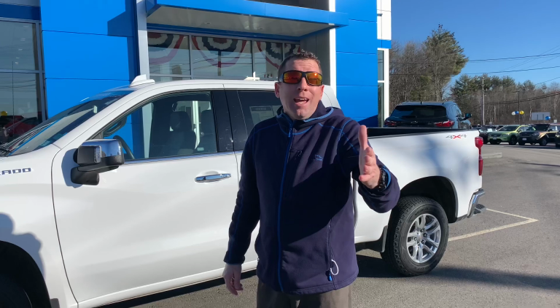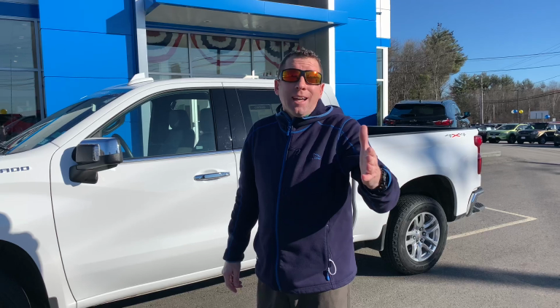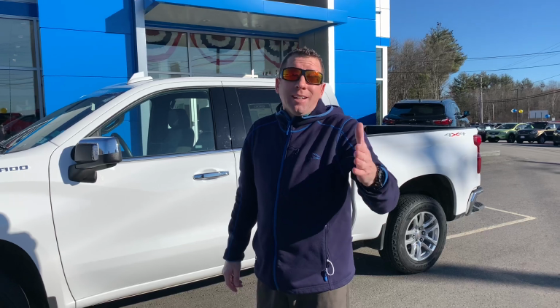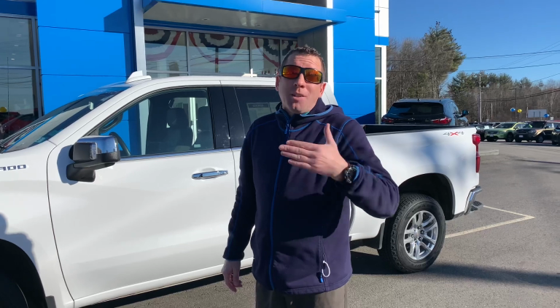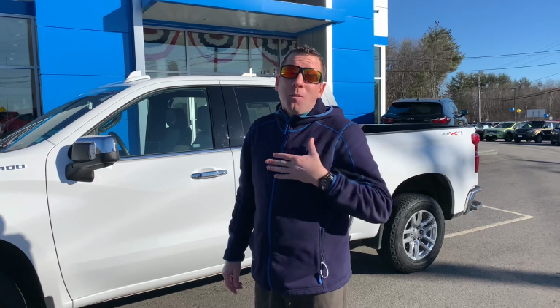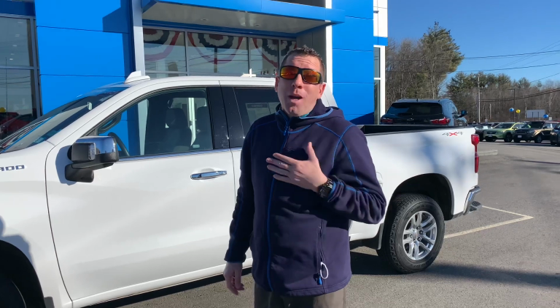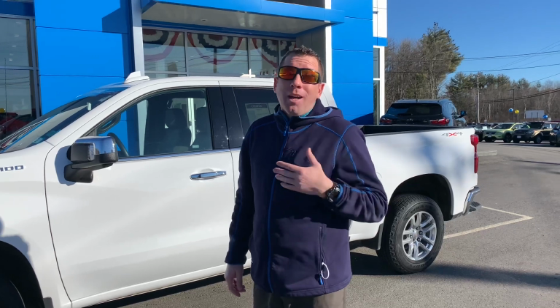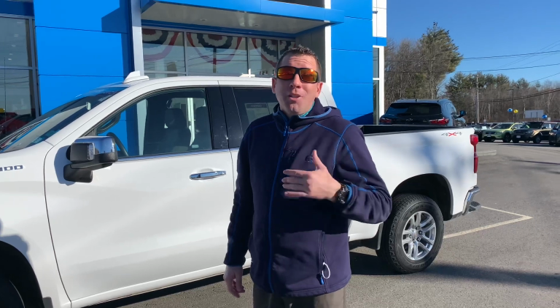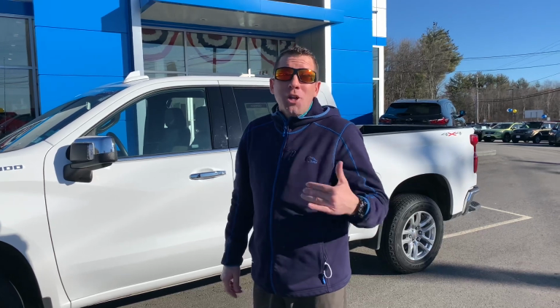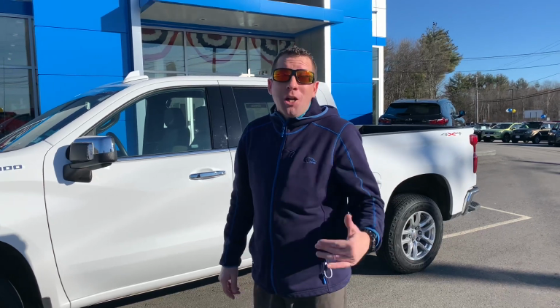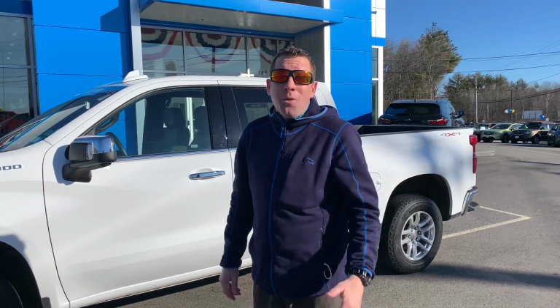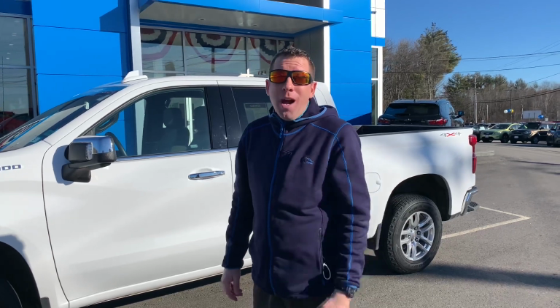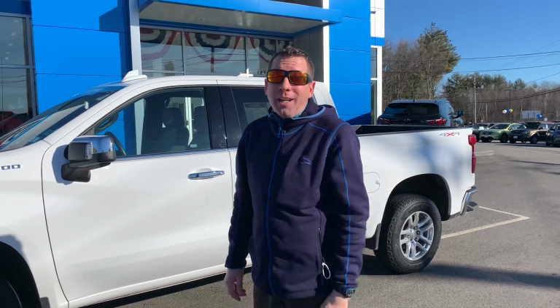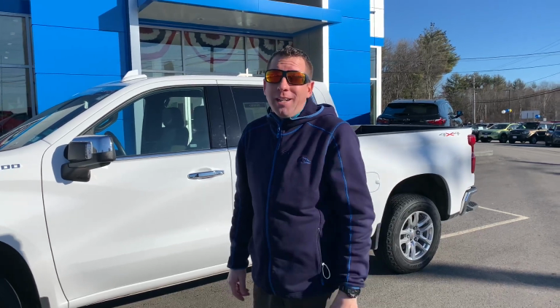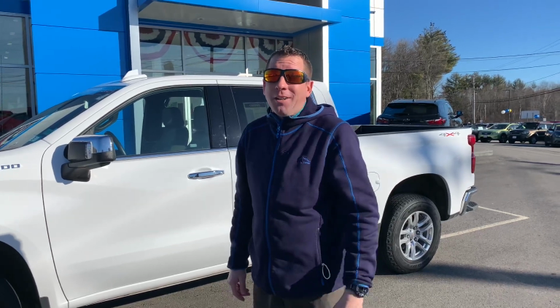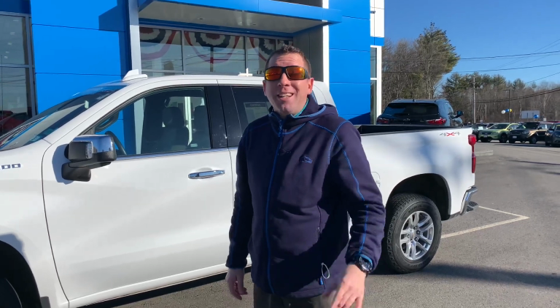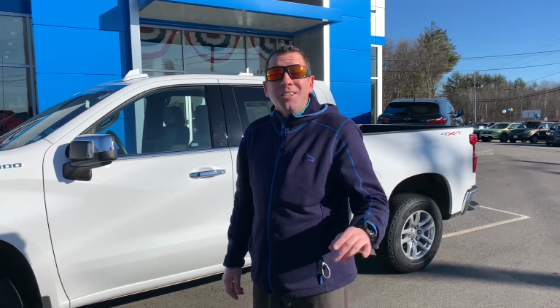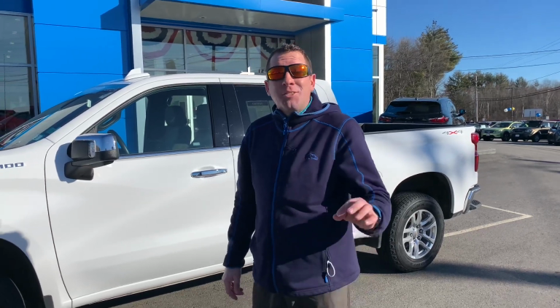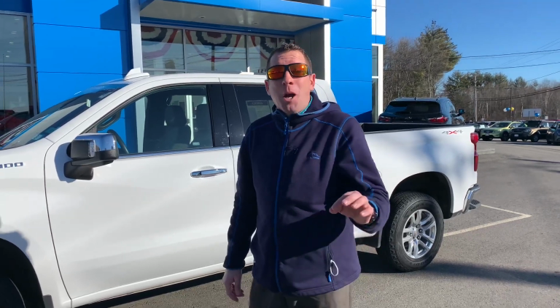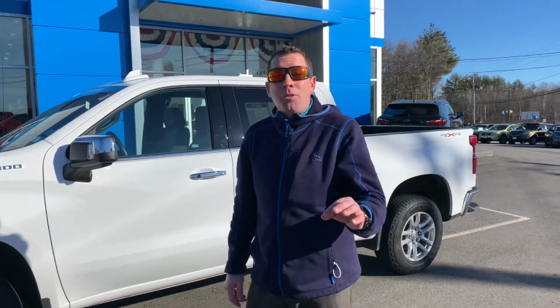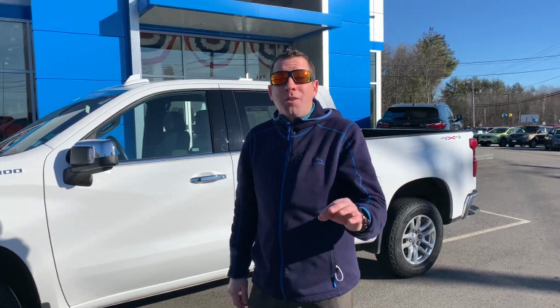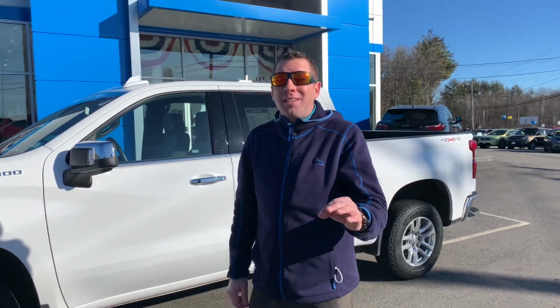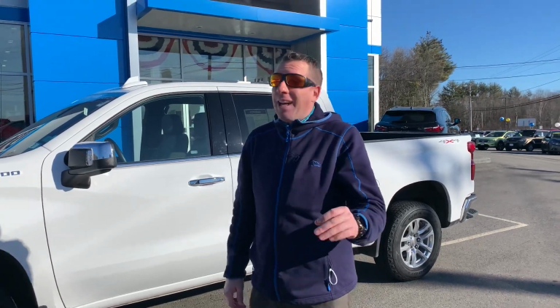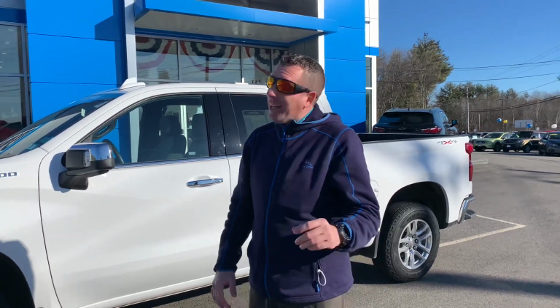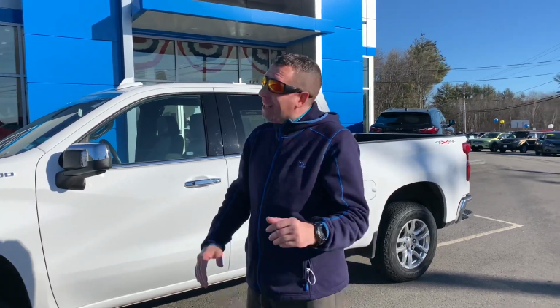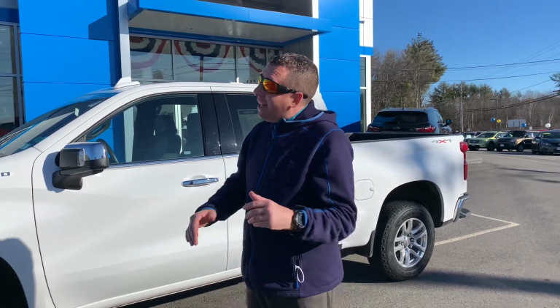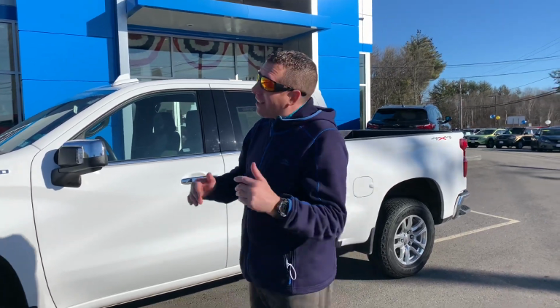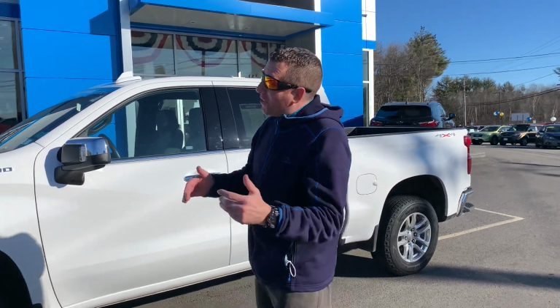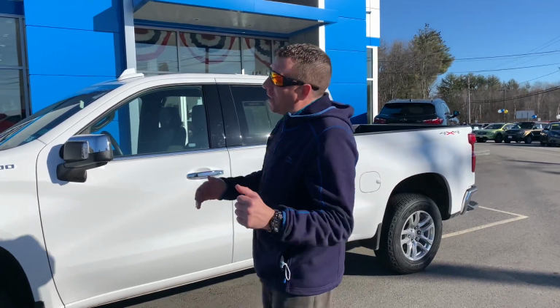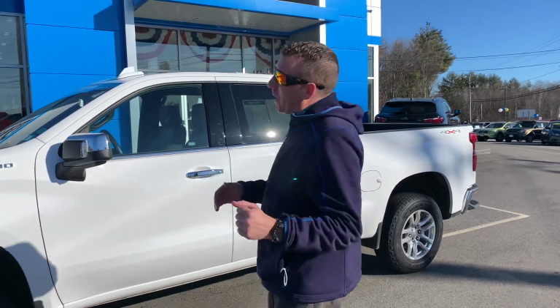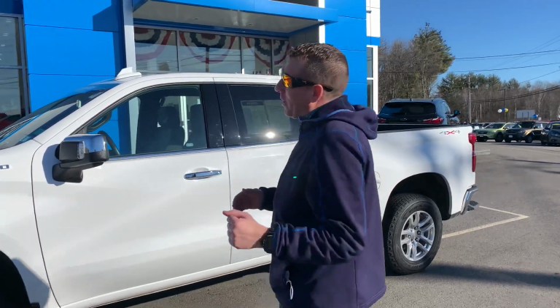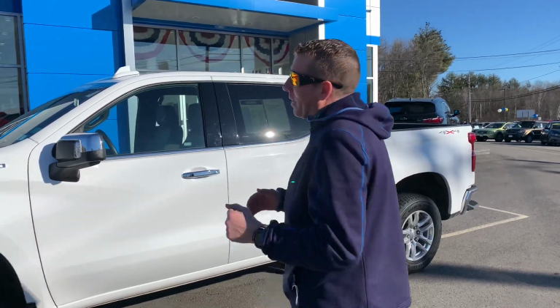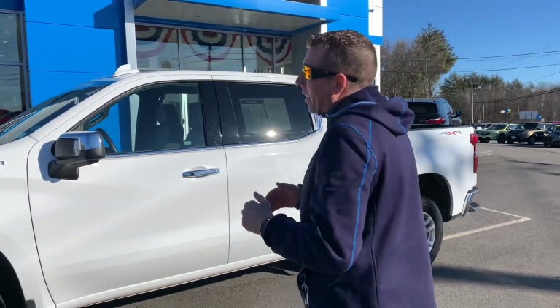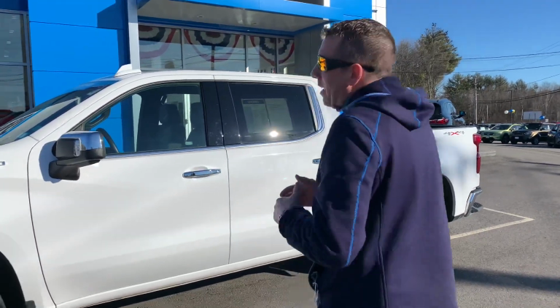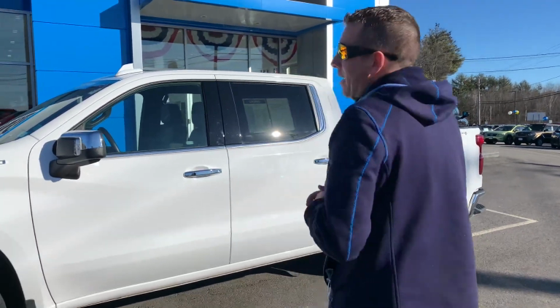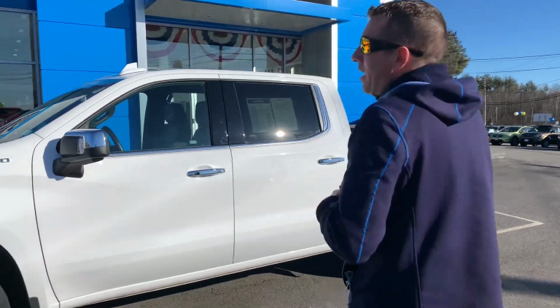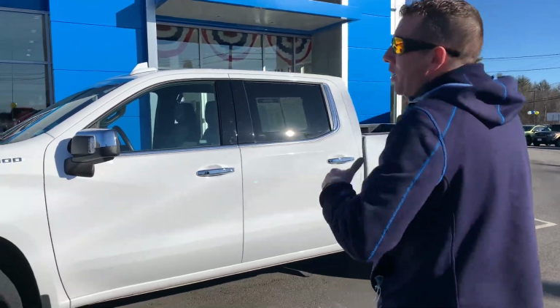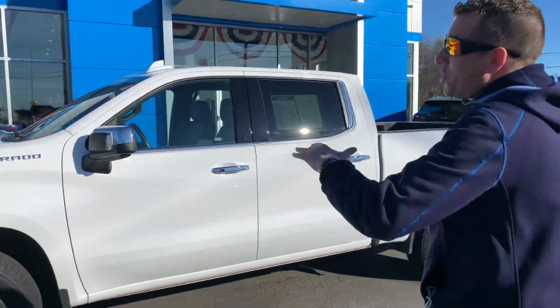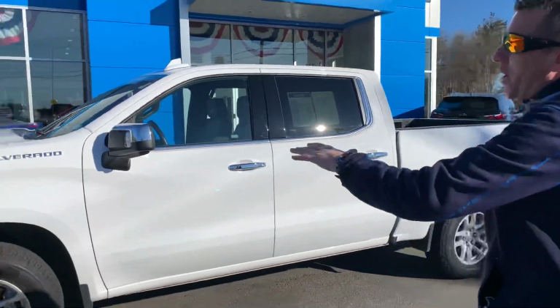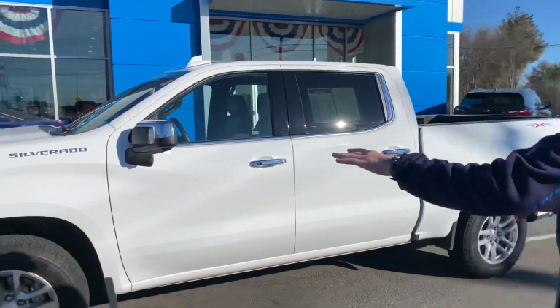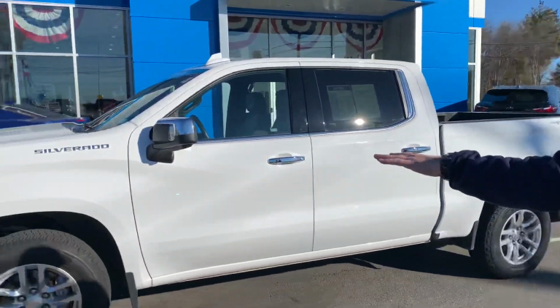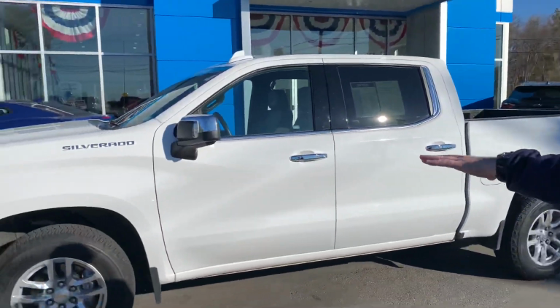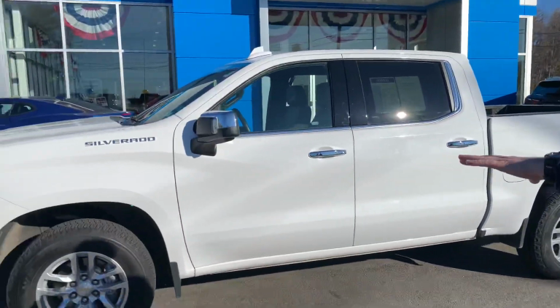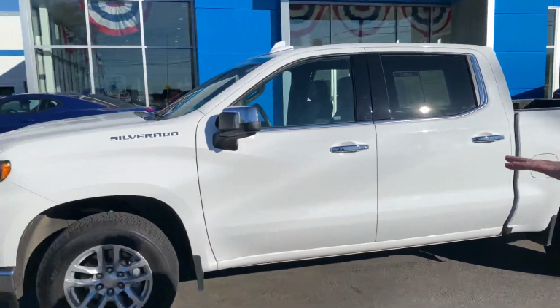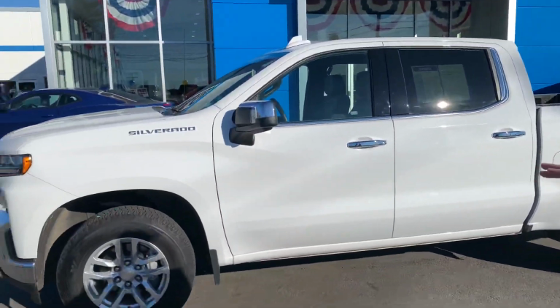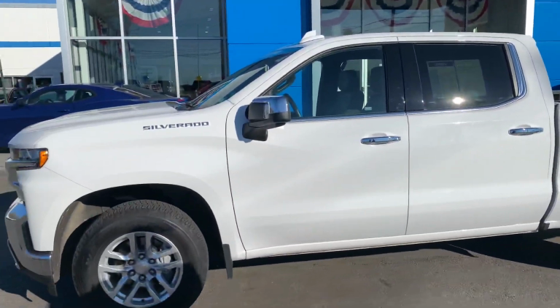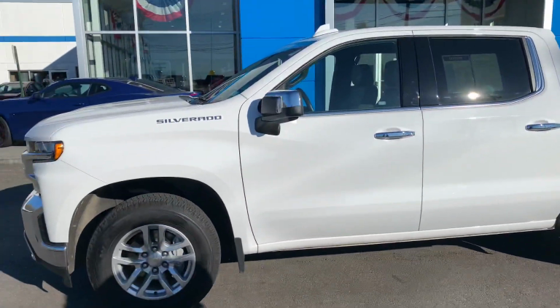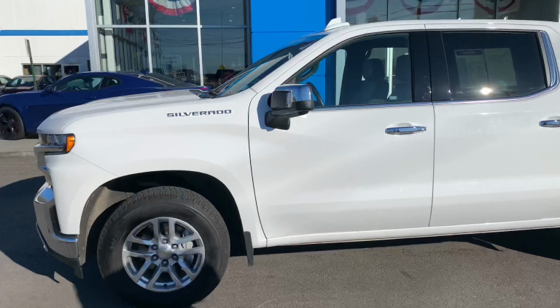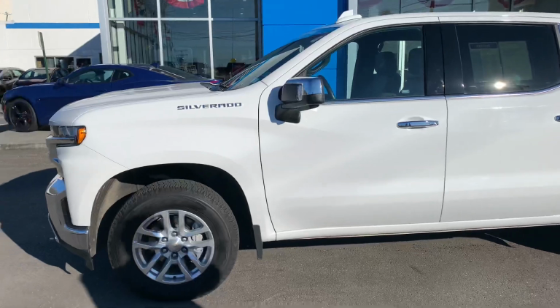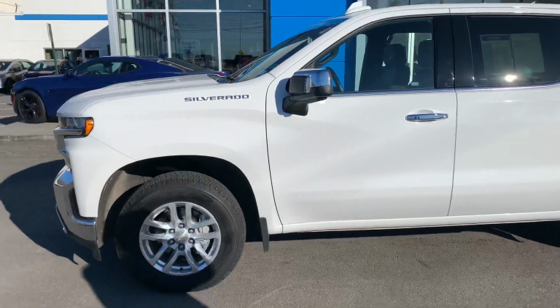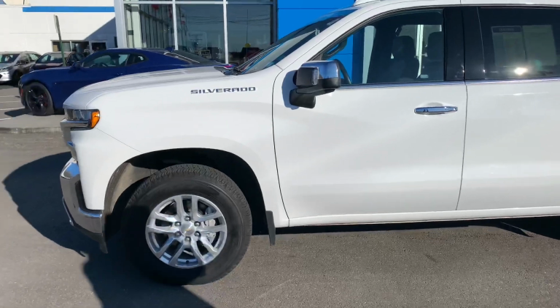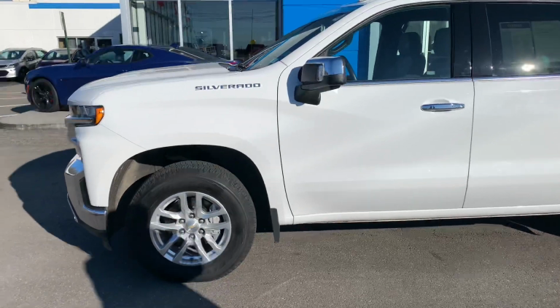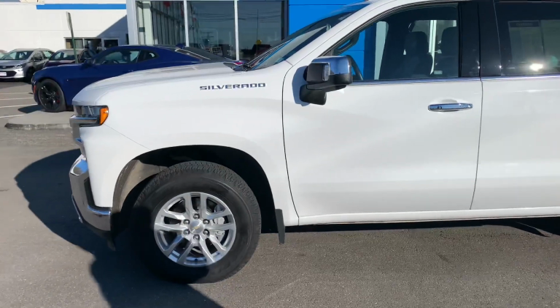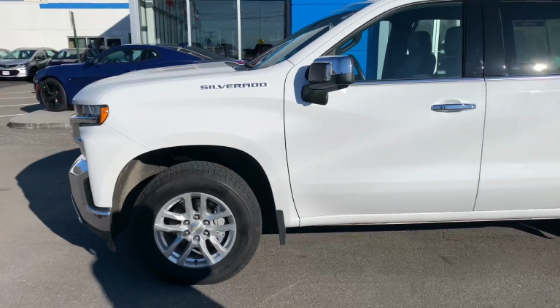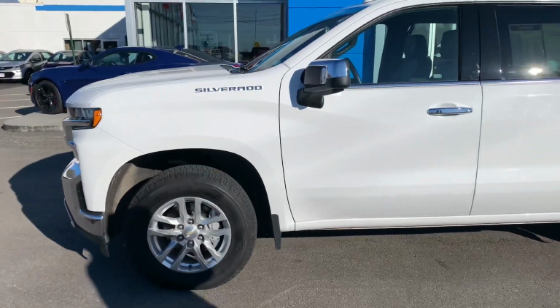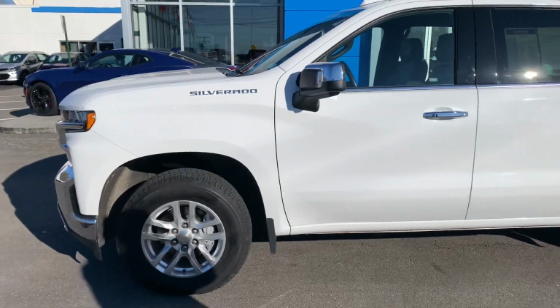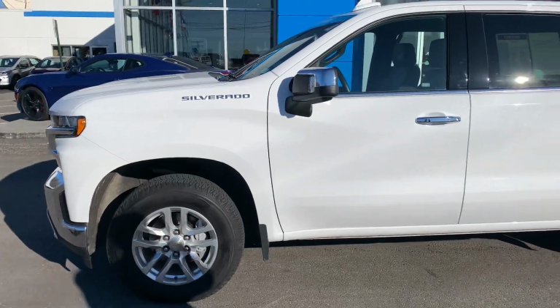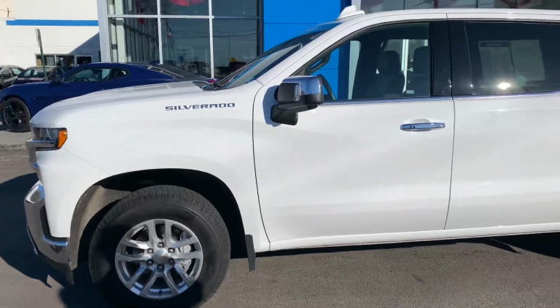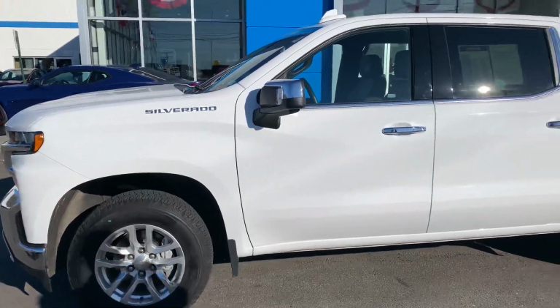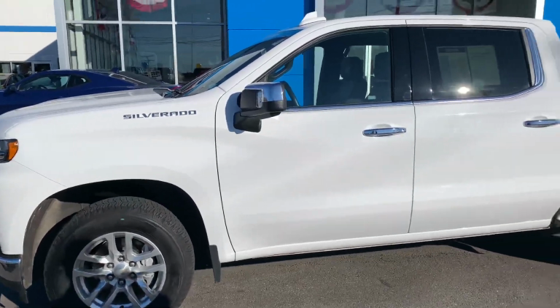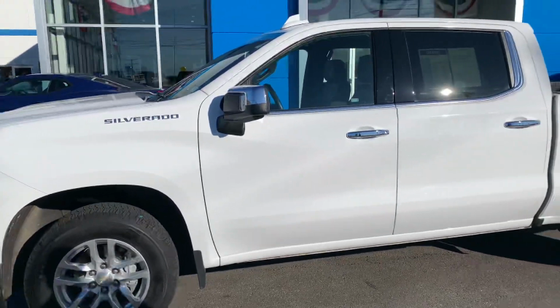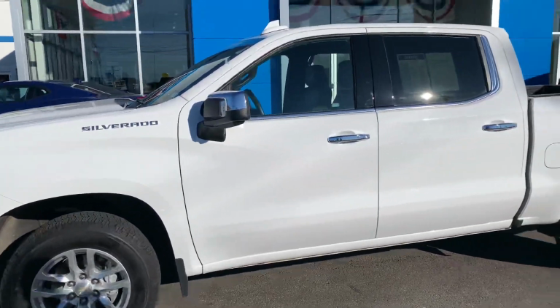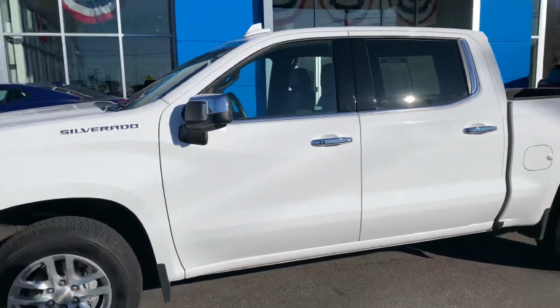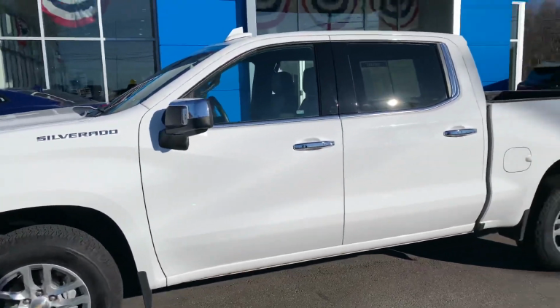Hey guys, how are you? Johnny Rocket here at Hilltop Chevrolet. Let's take a look at the Chevy Silverado LTZ 1500.